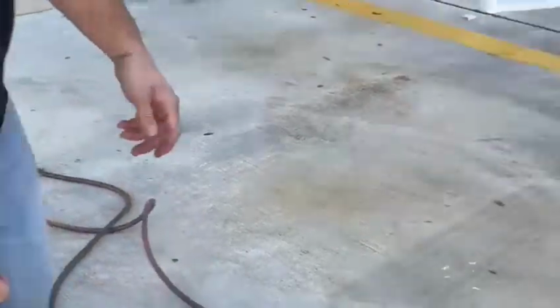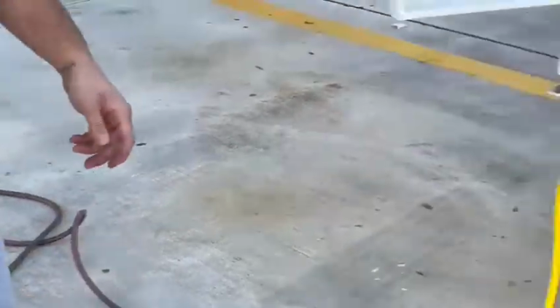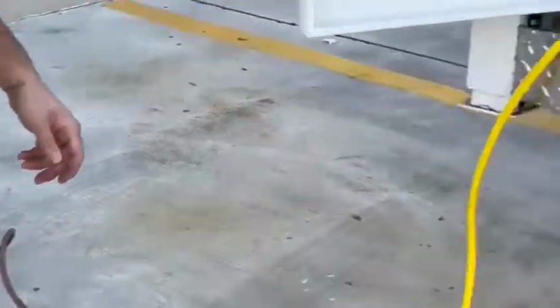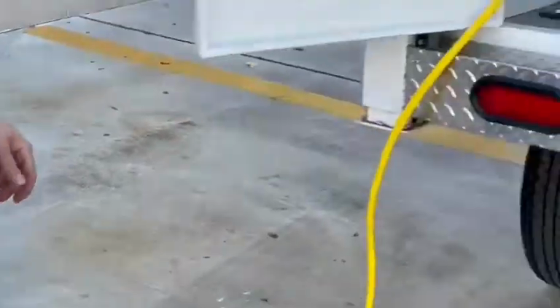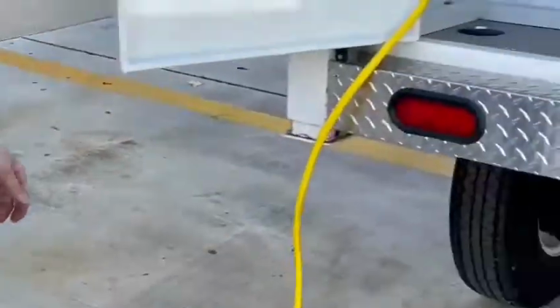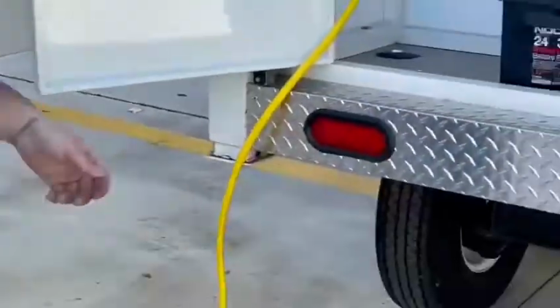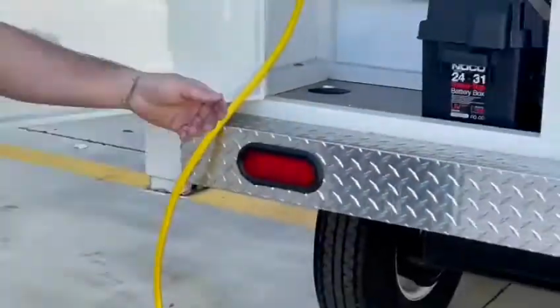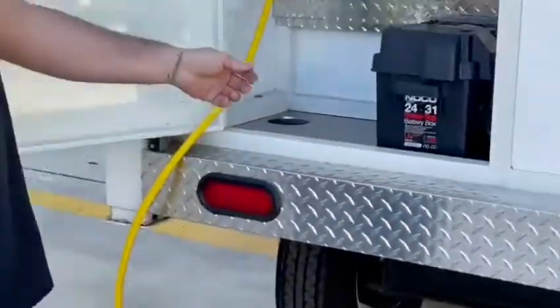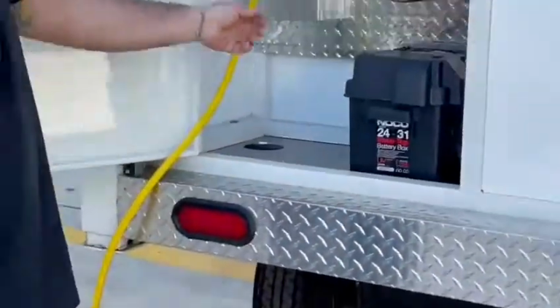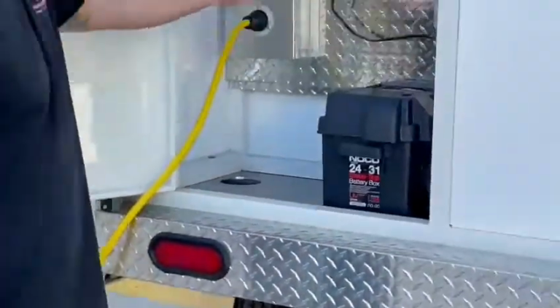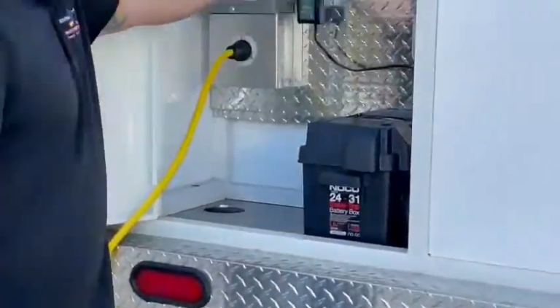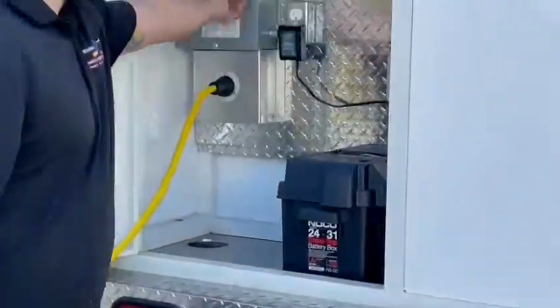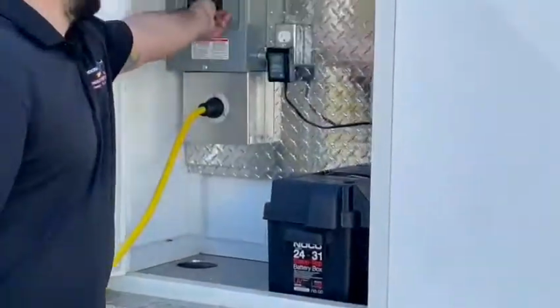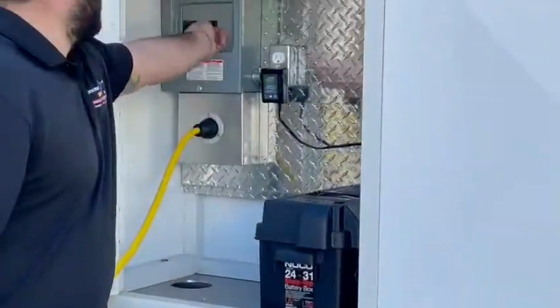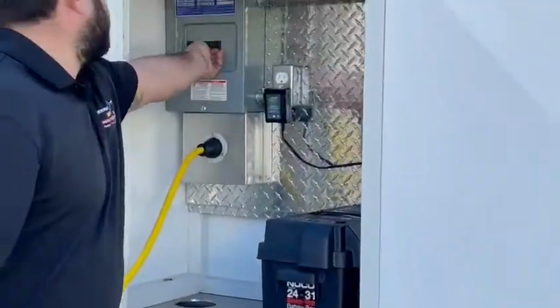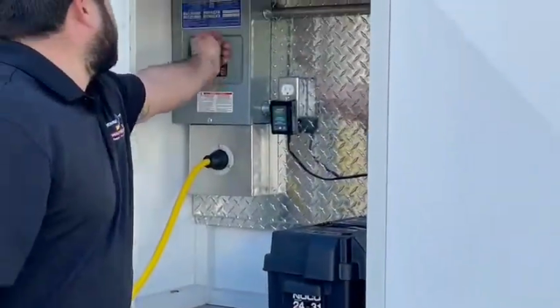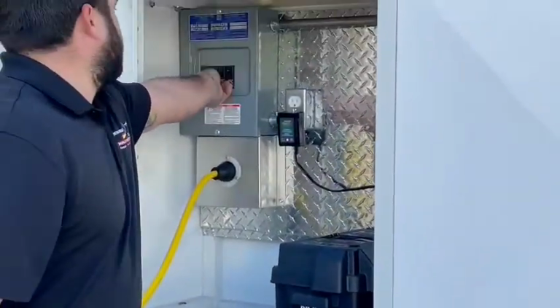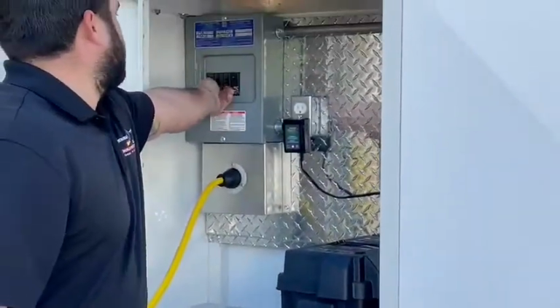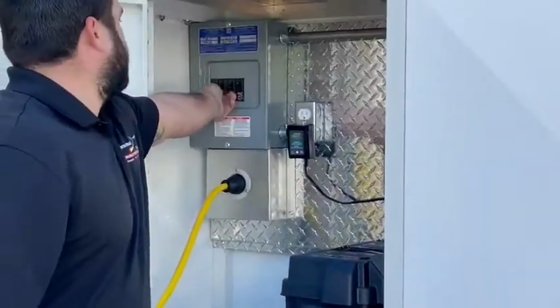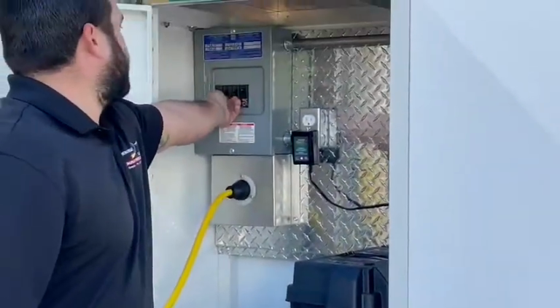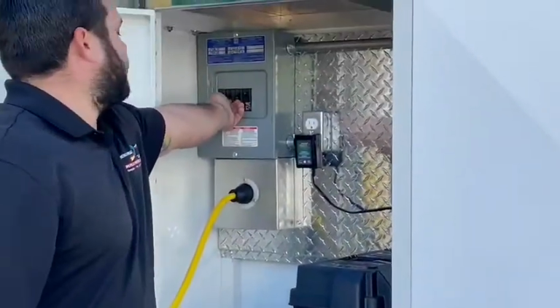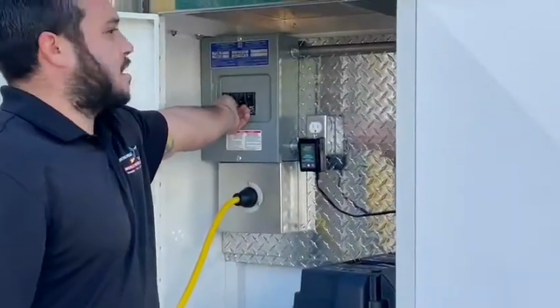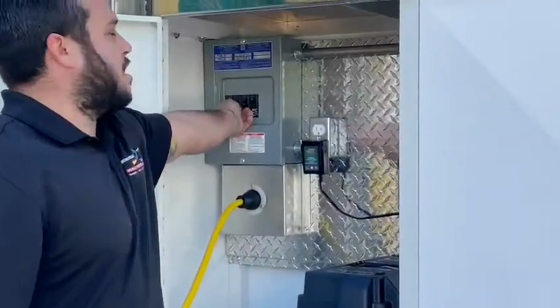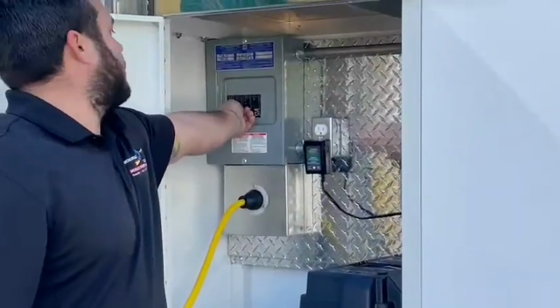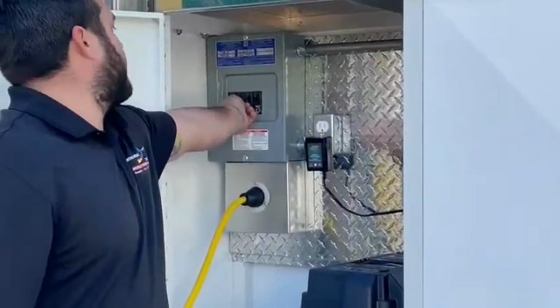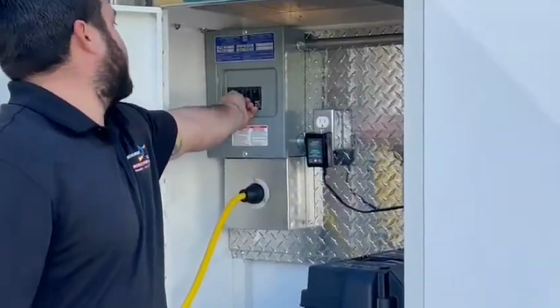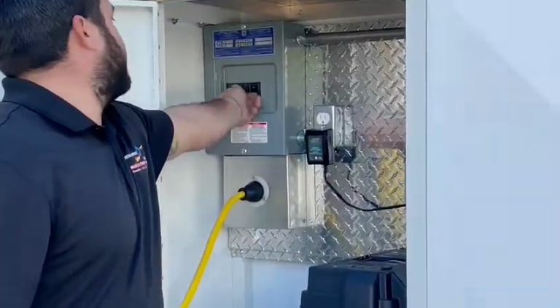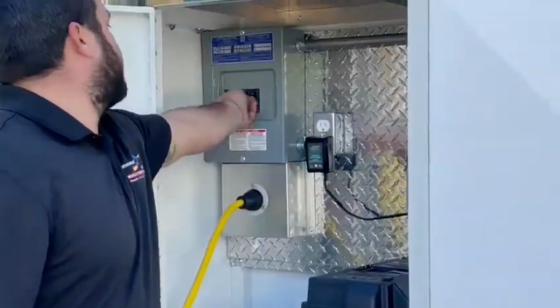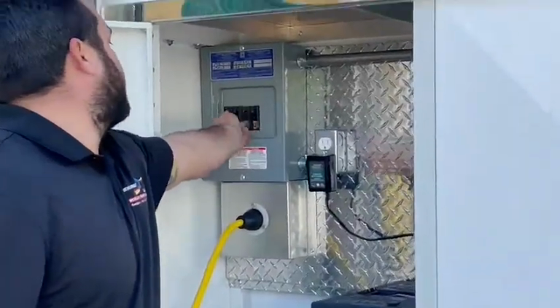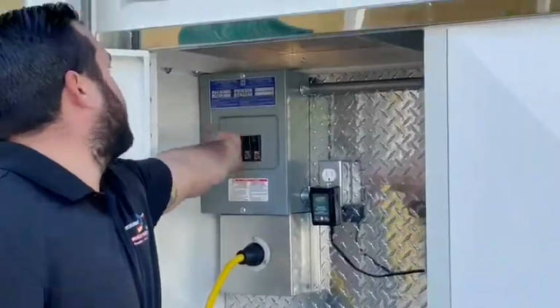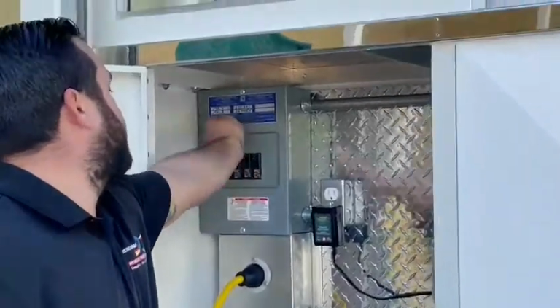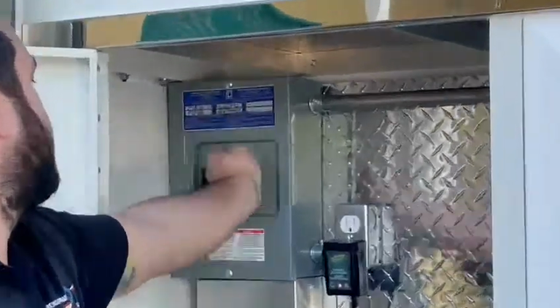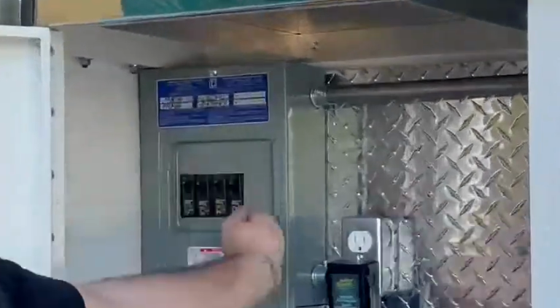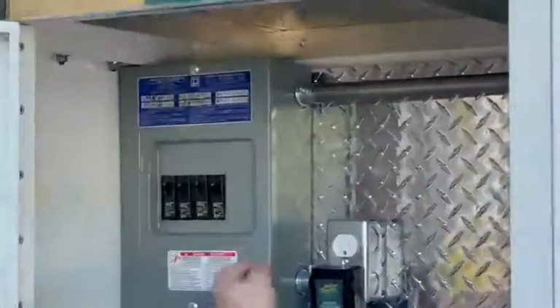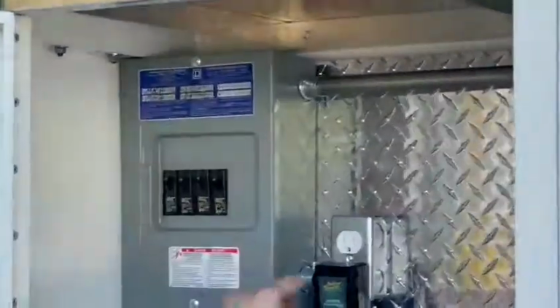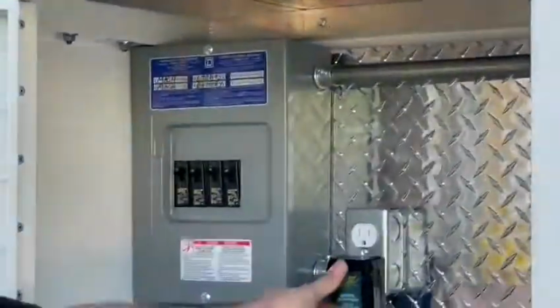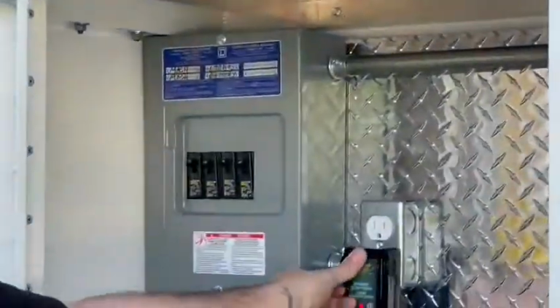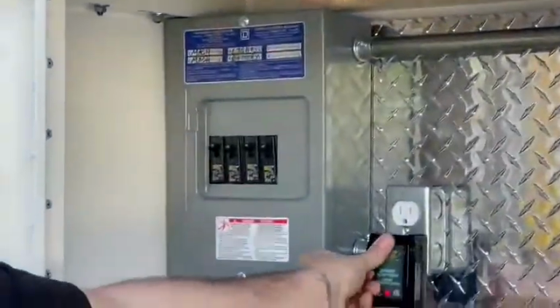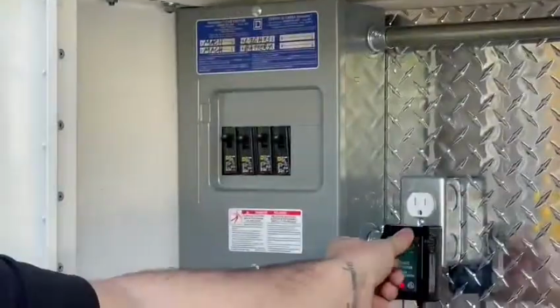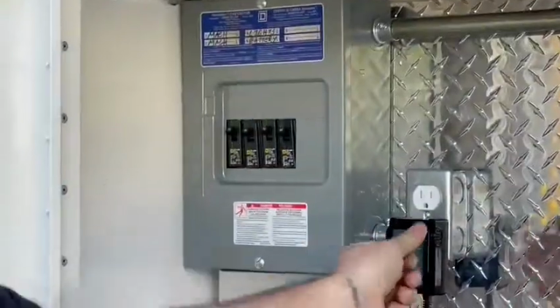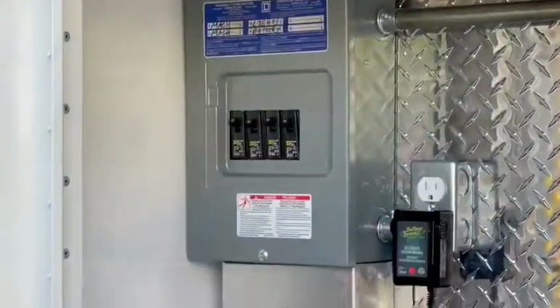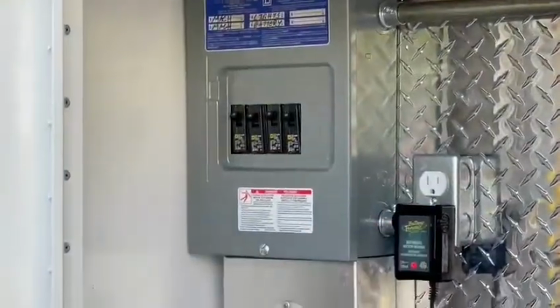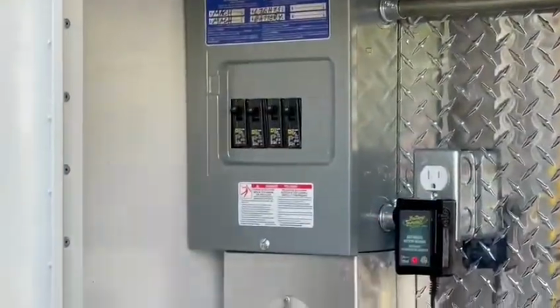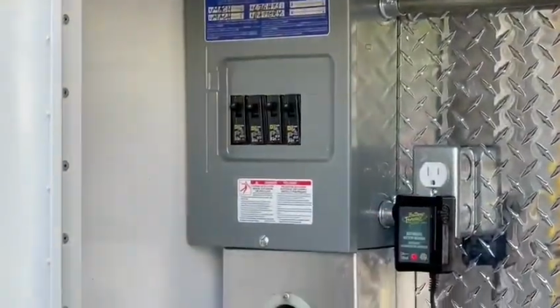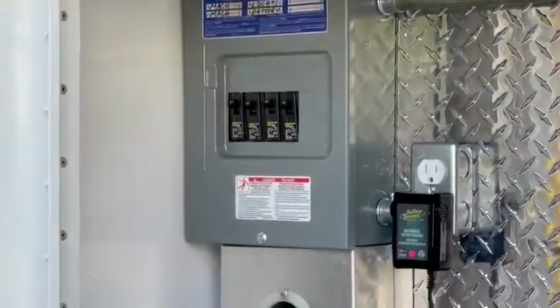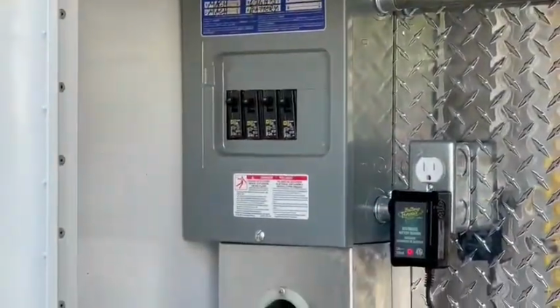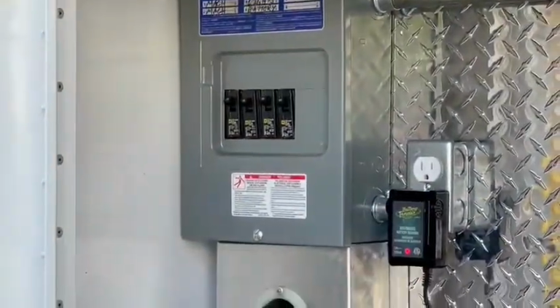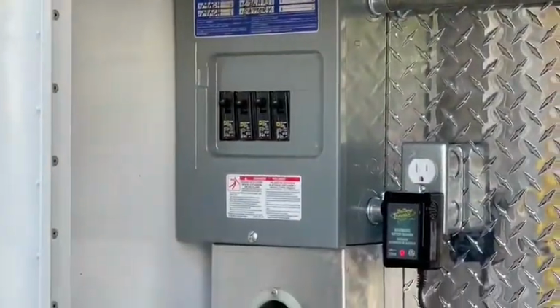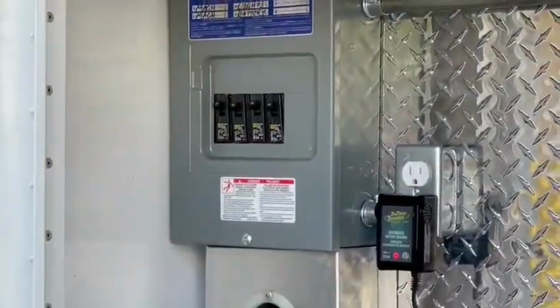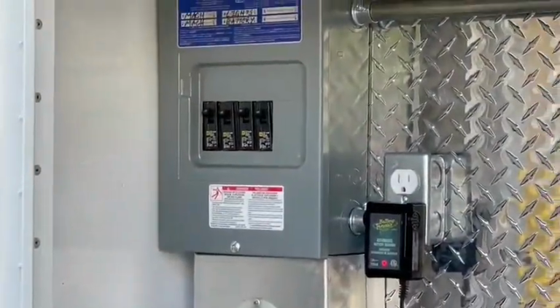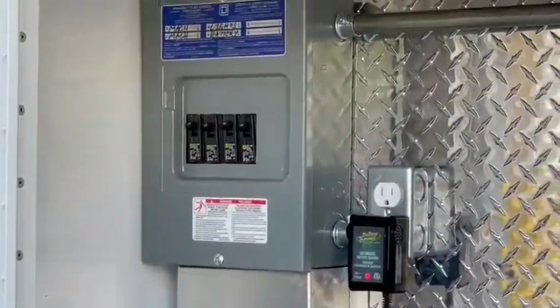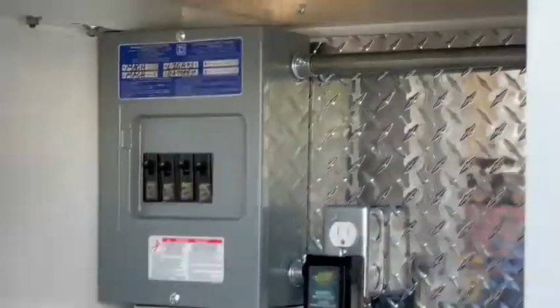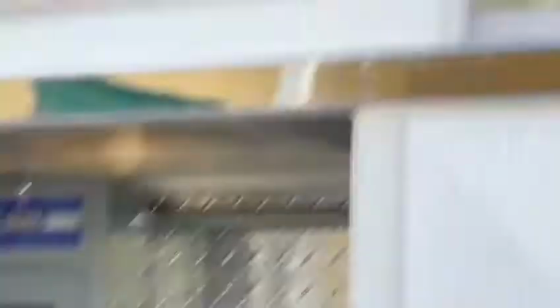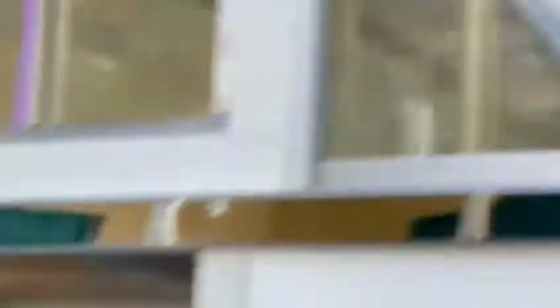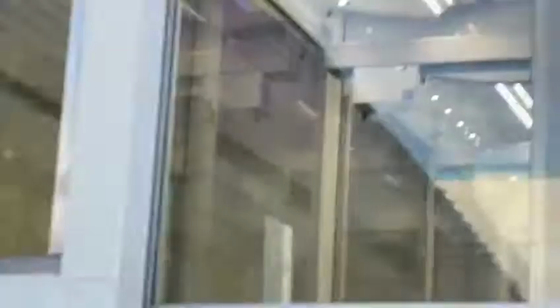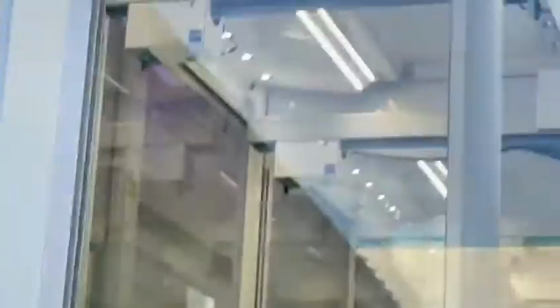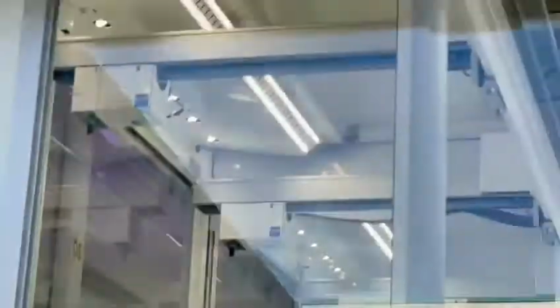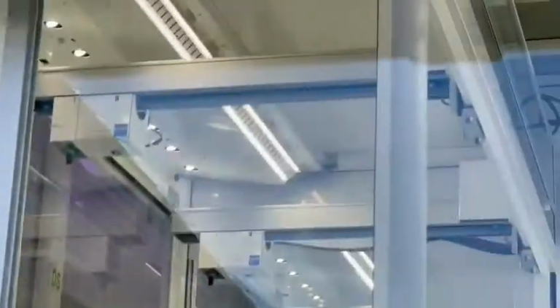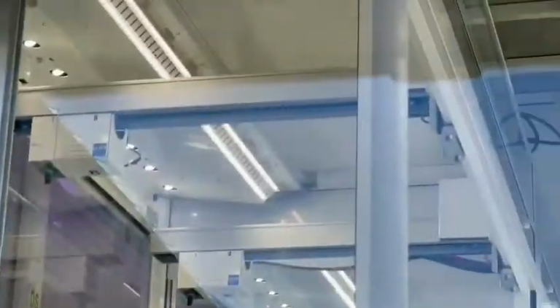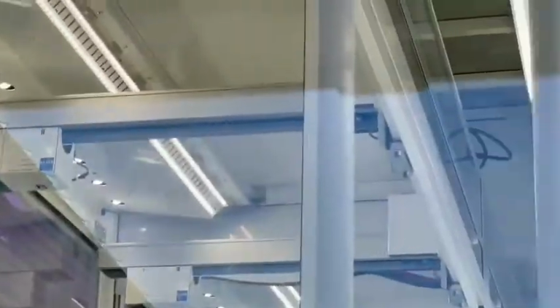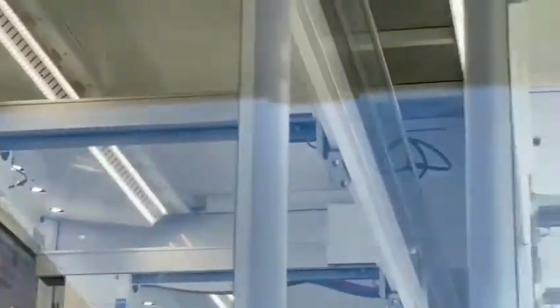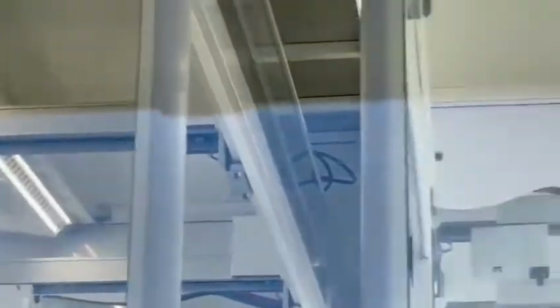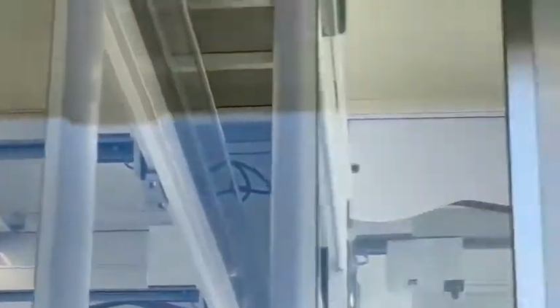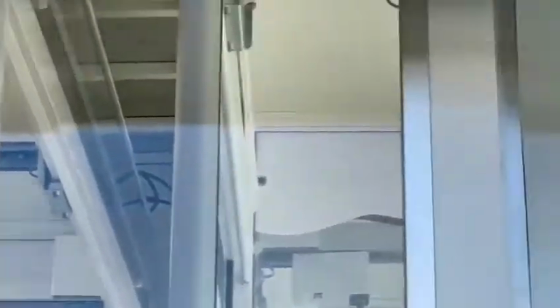All right, then you turn on all the breakers. And then you've got your trailer unit on.